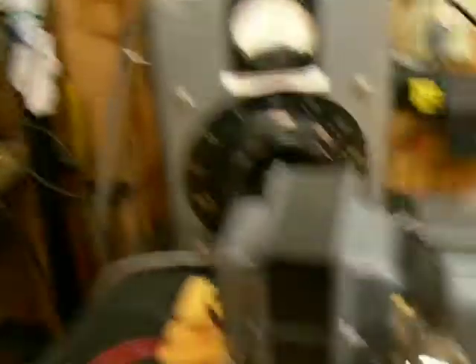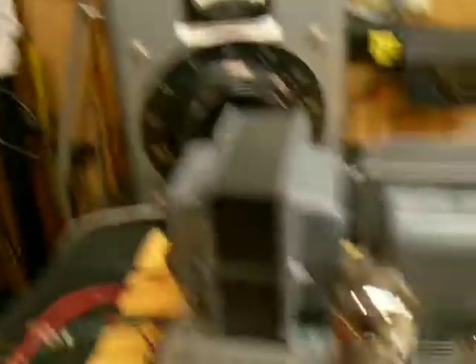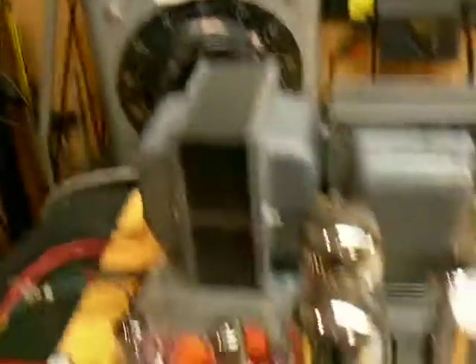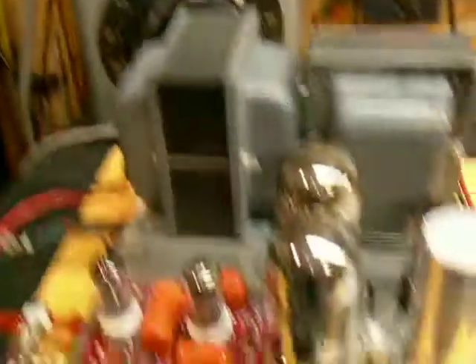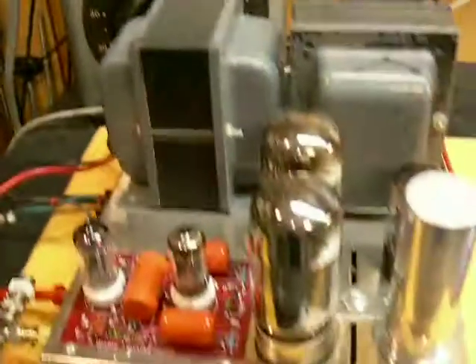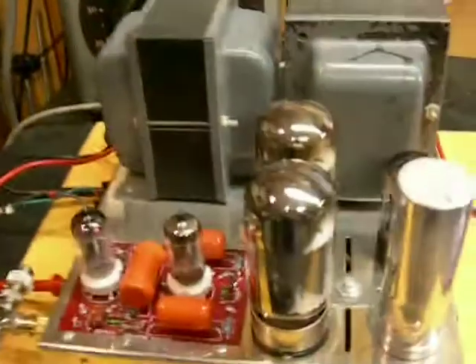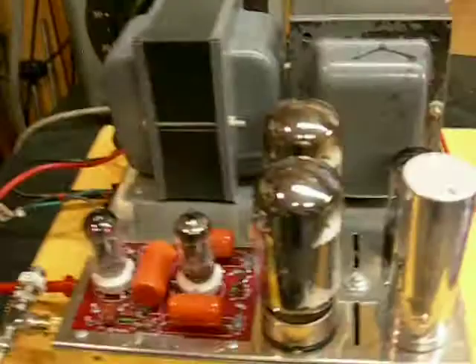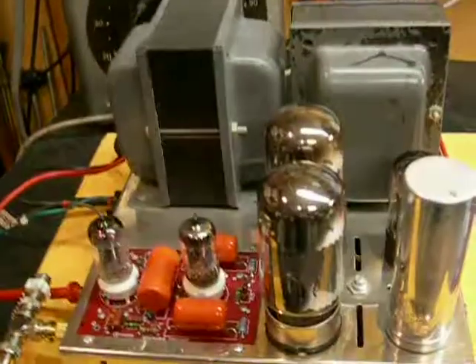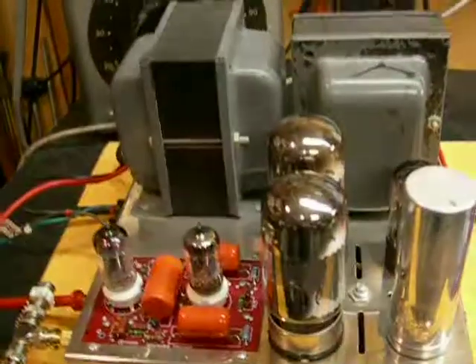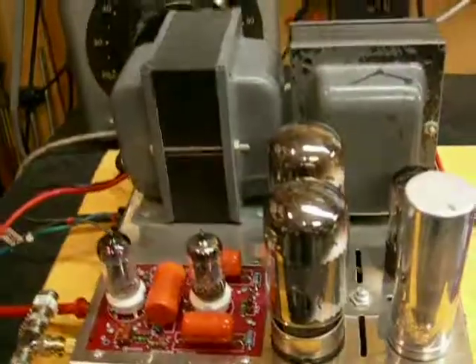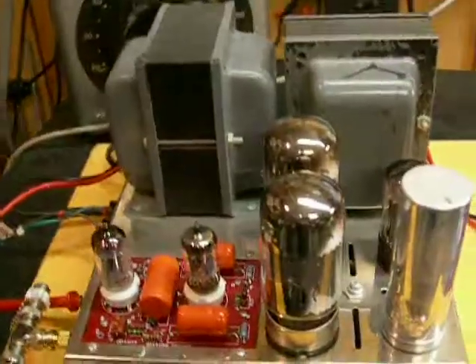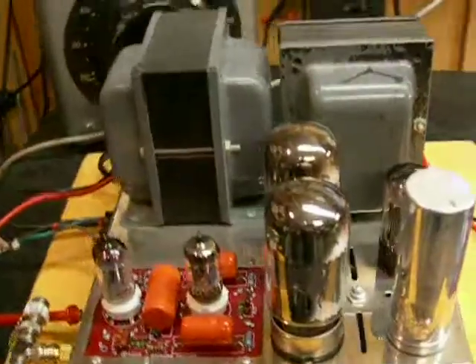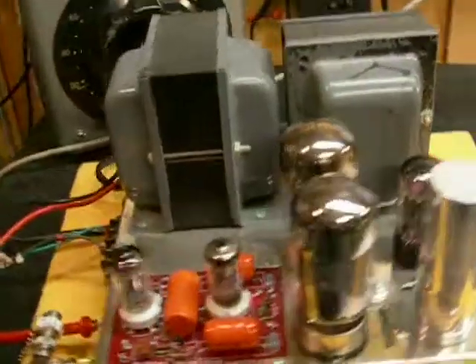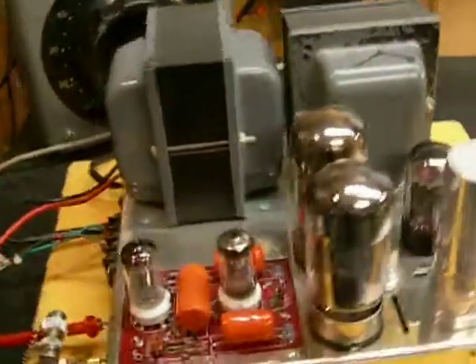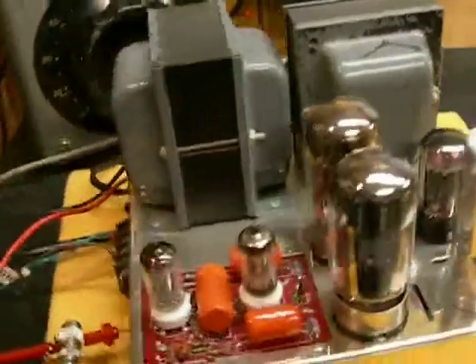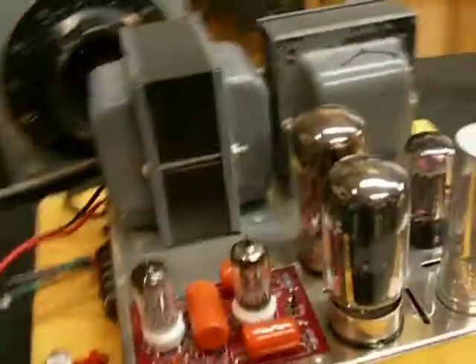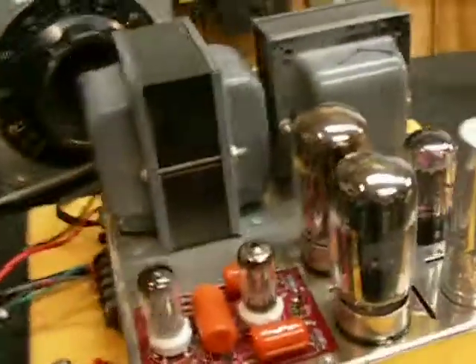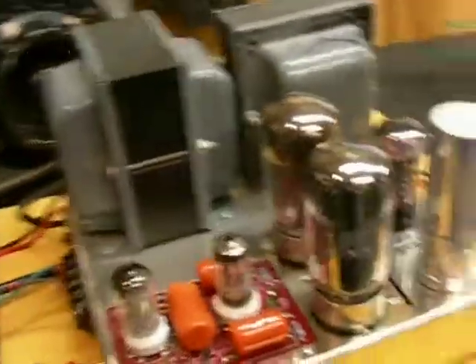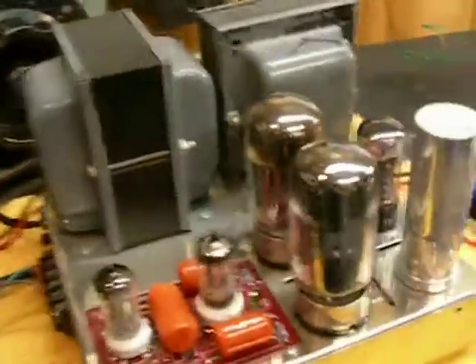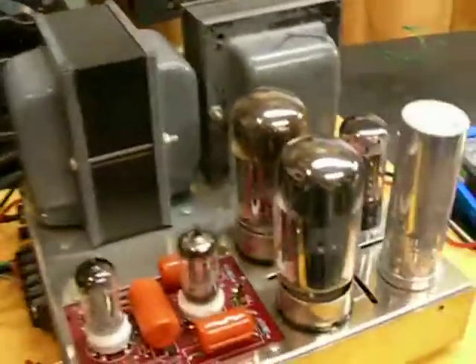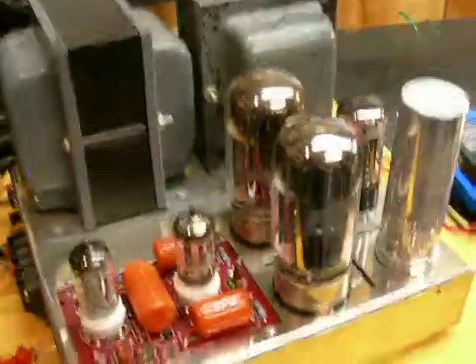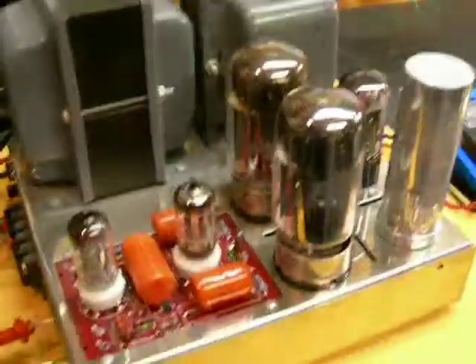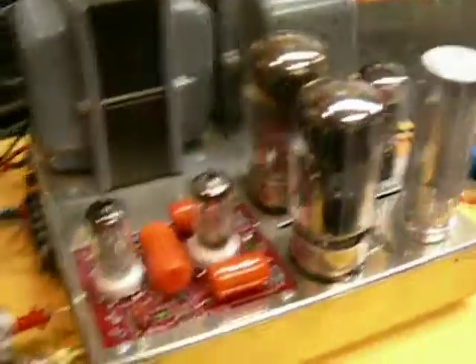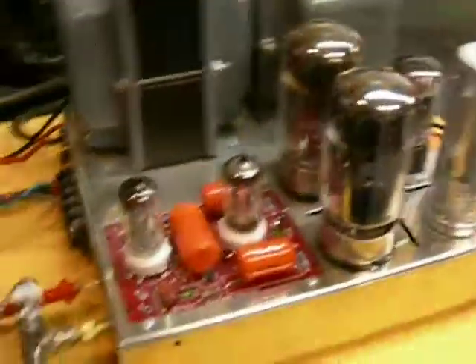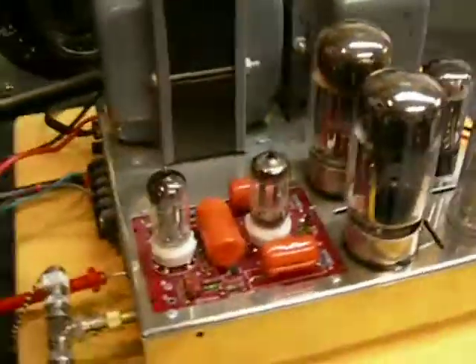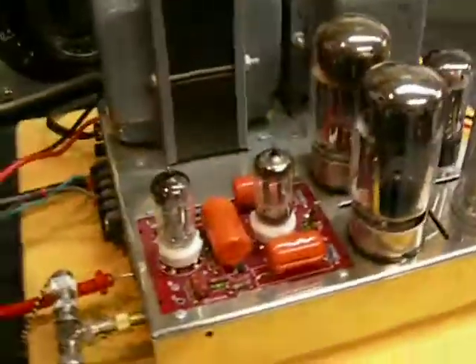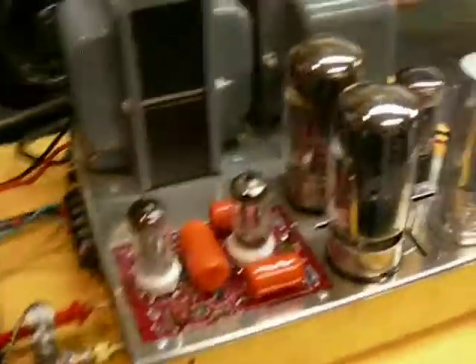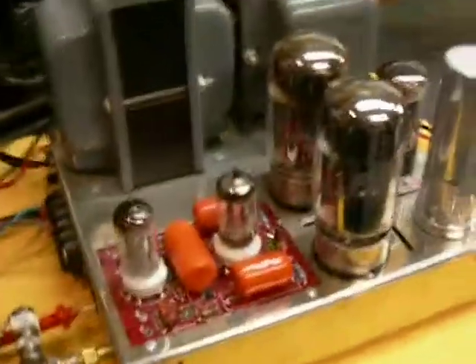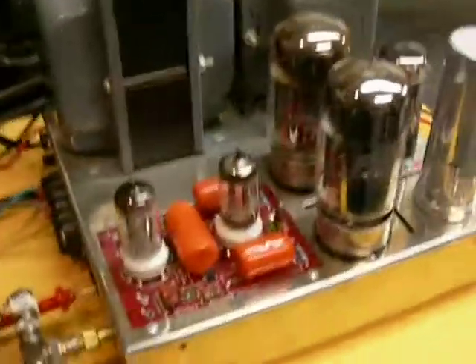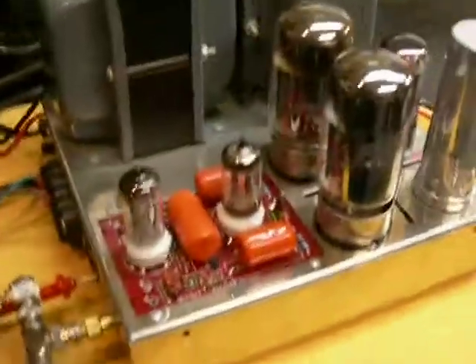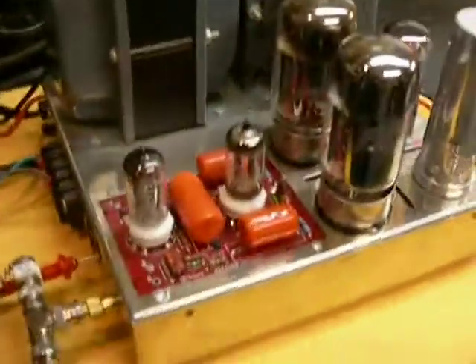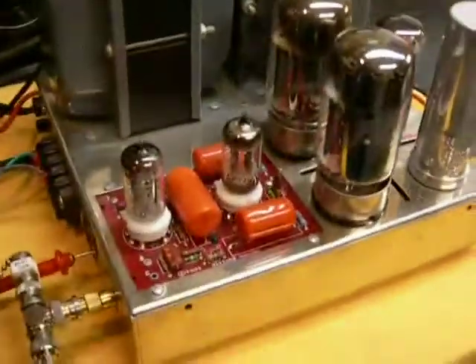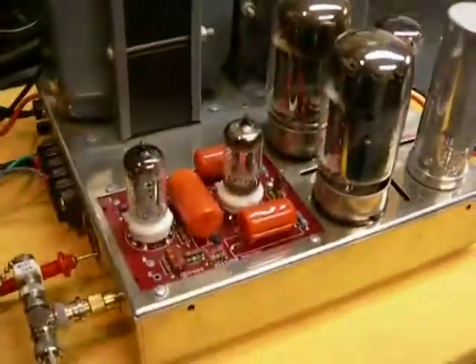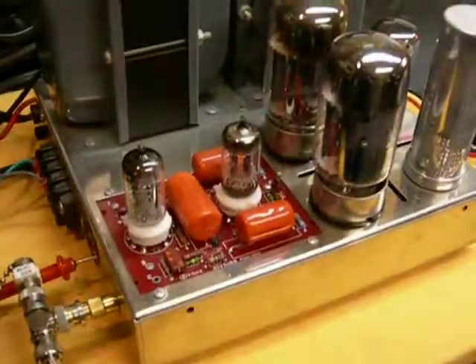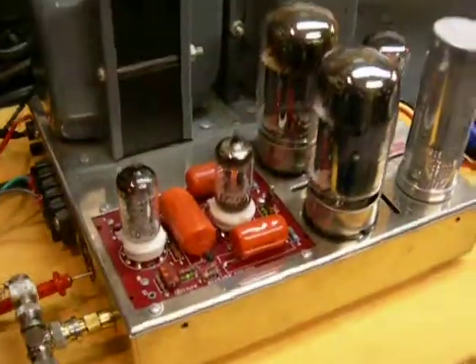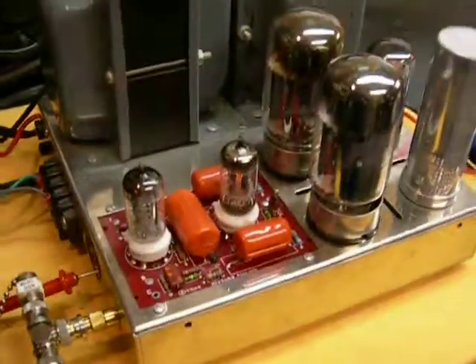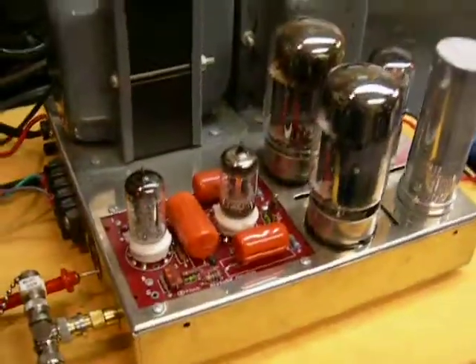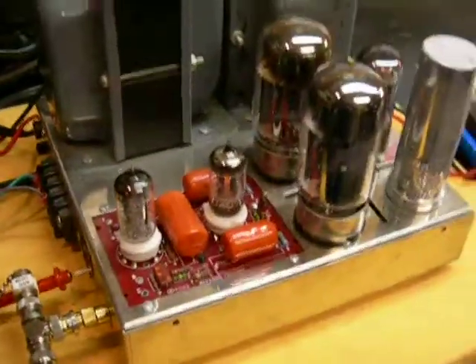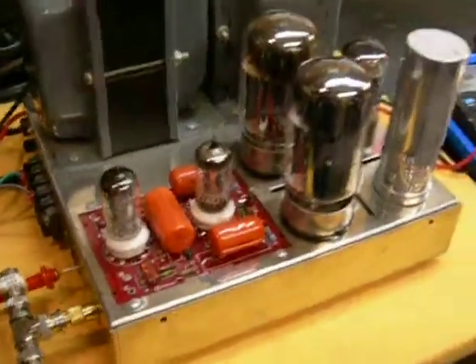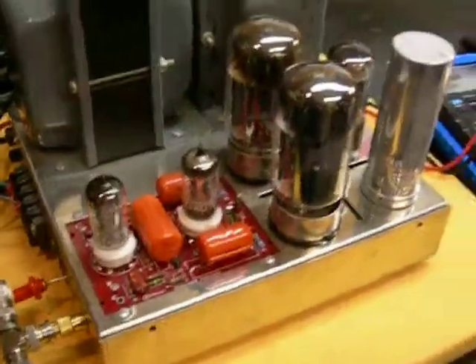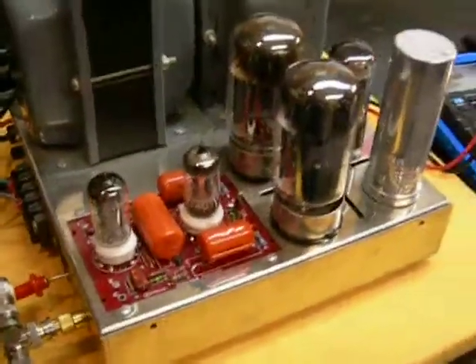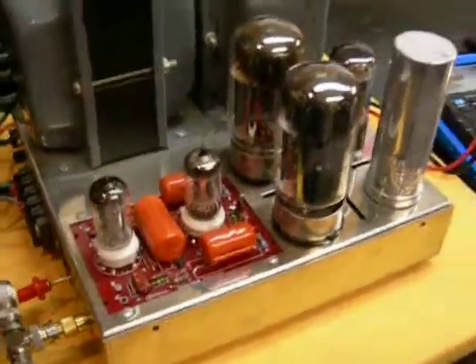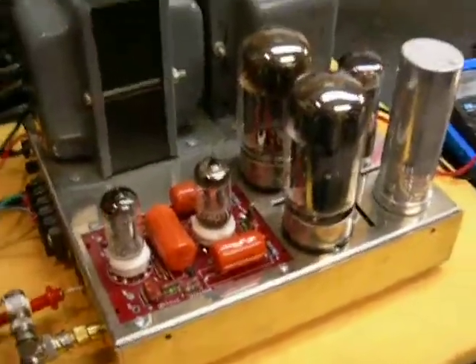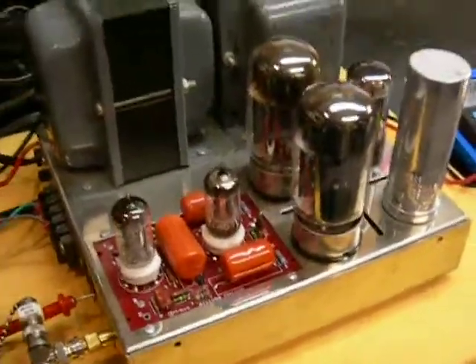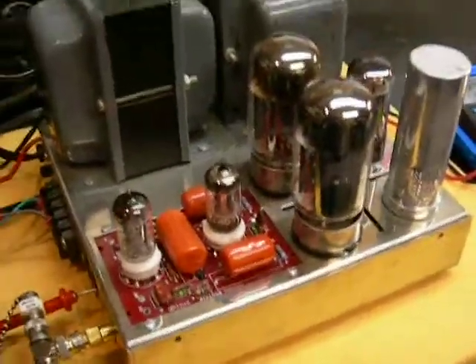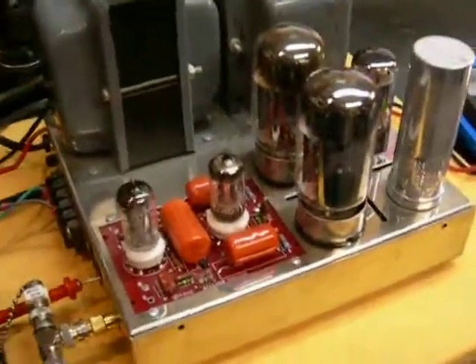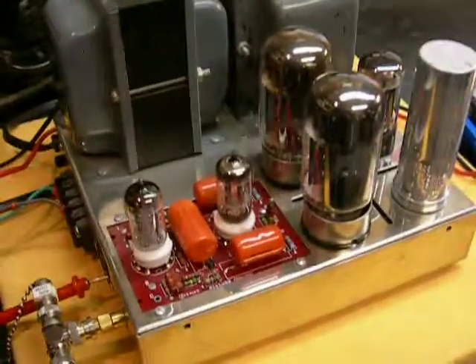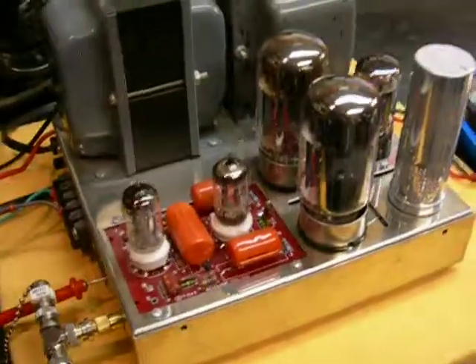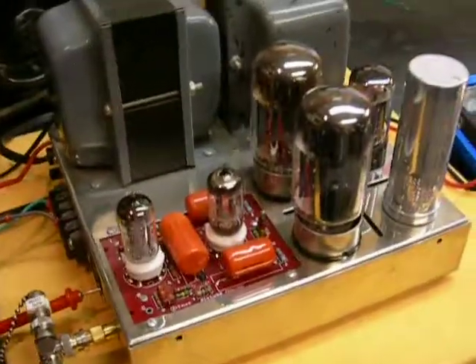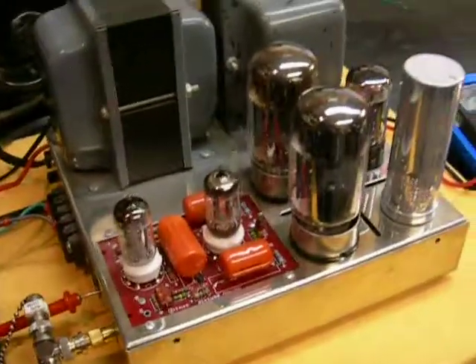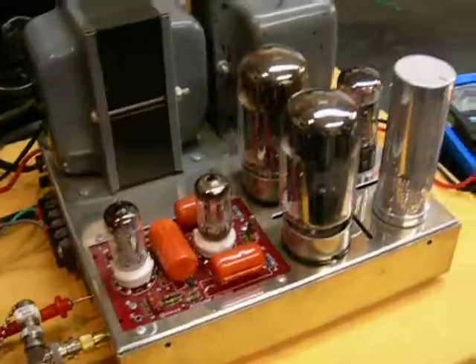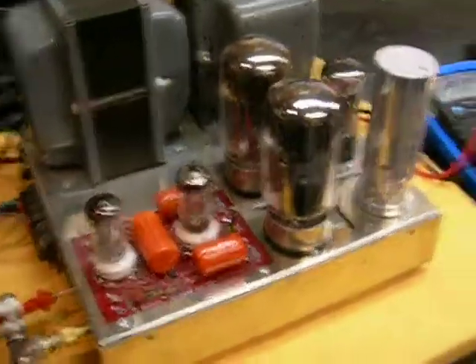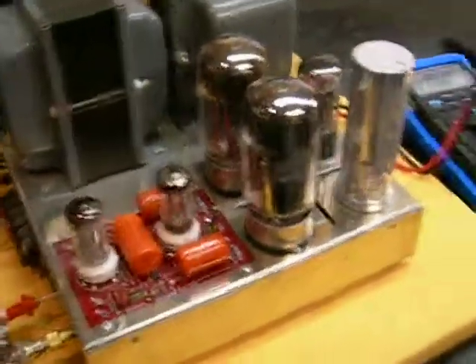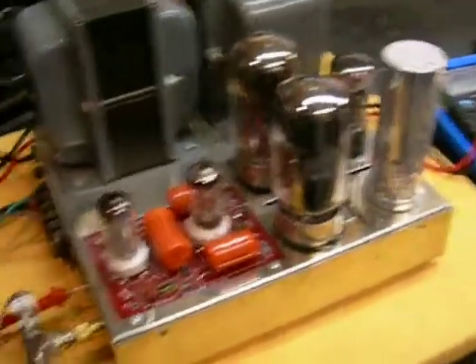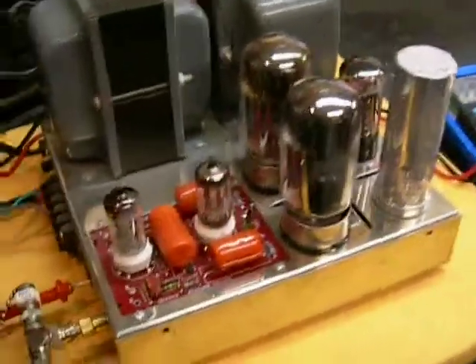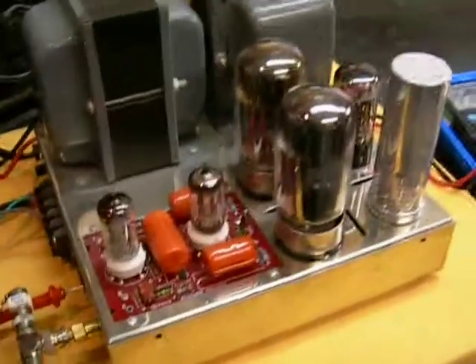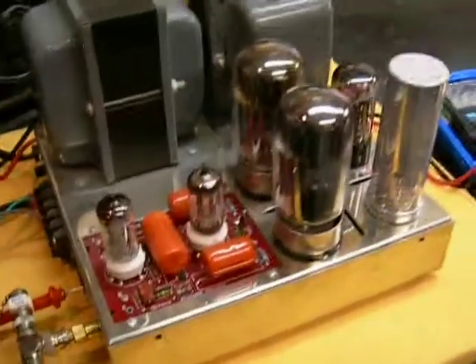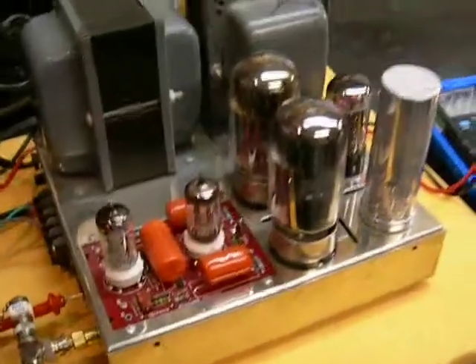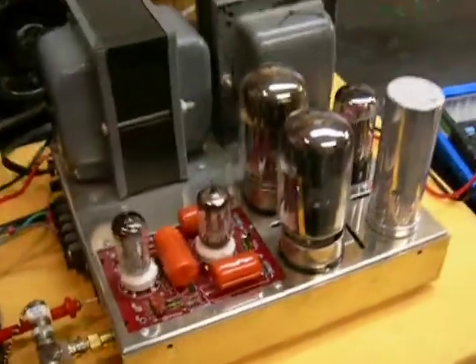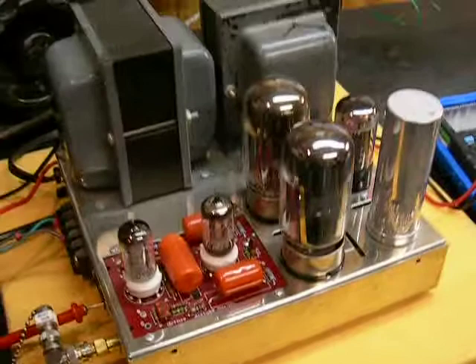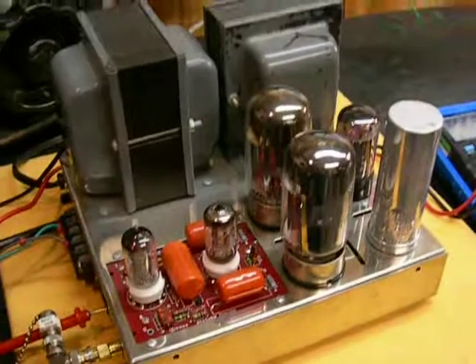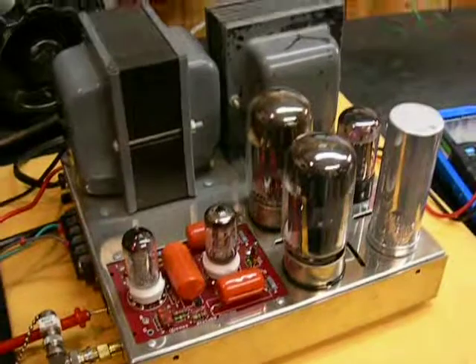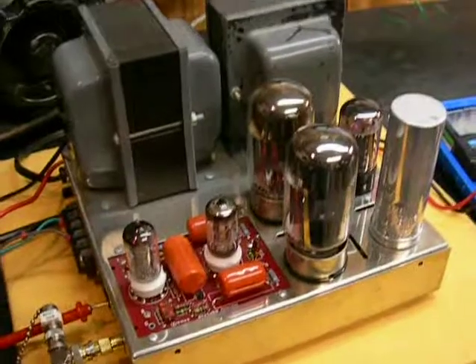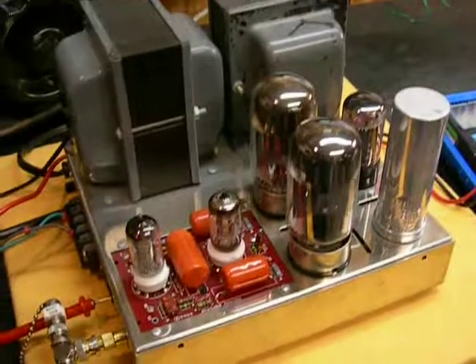So that's our third set of USA made tubes, the GE 6550As.